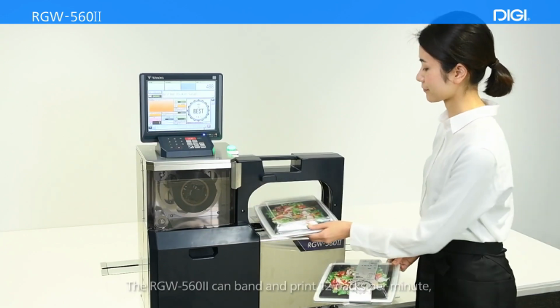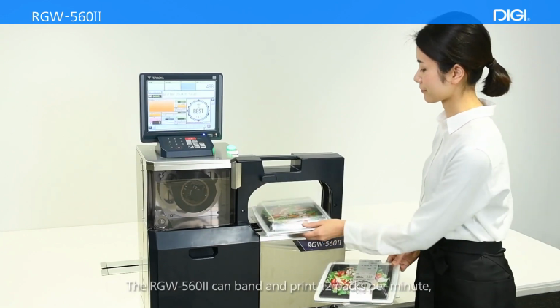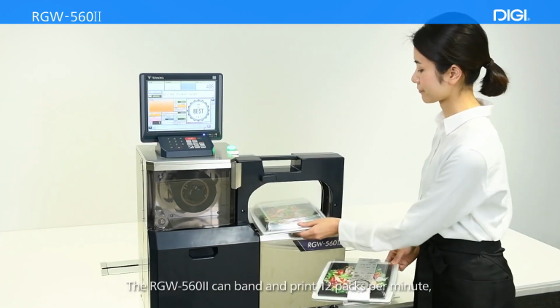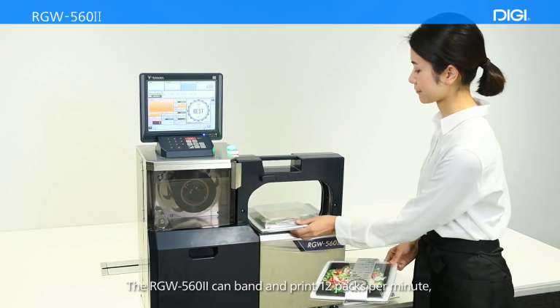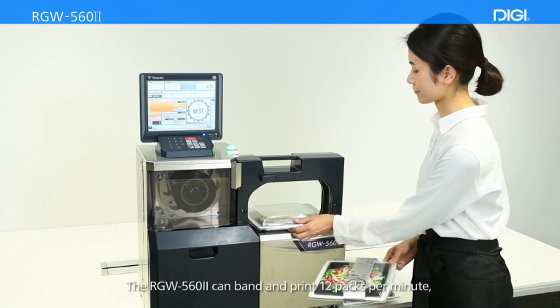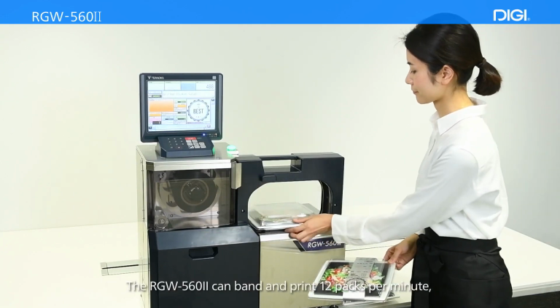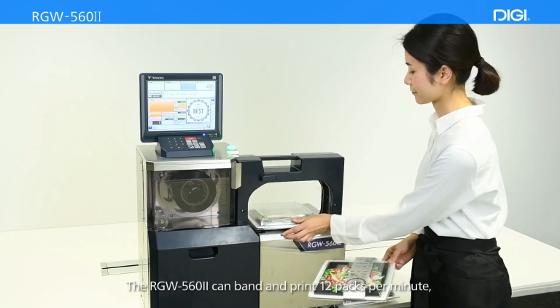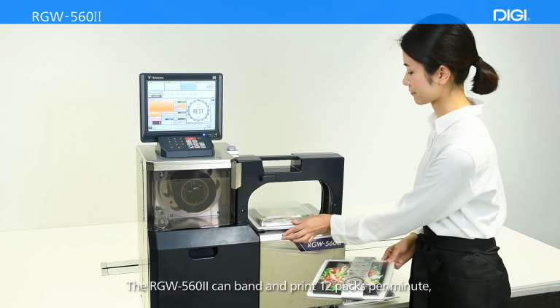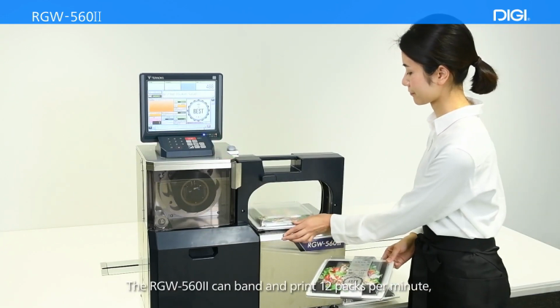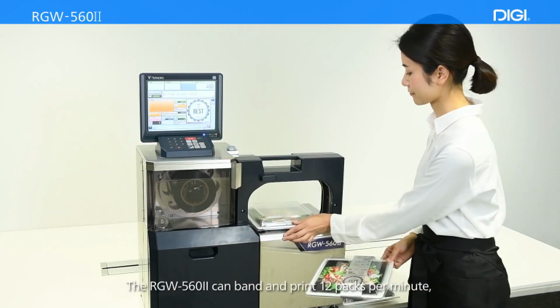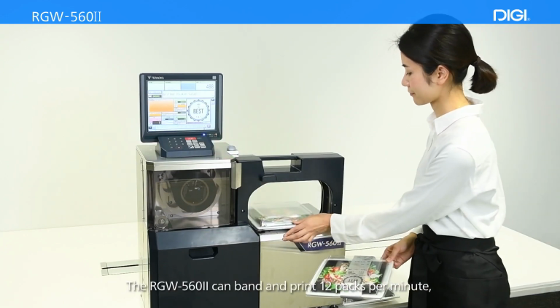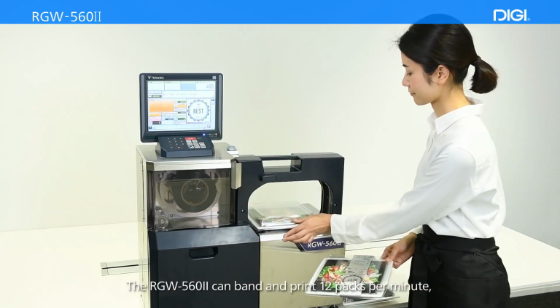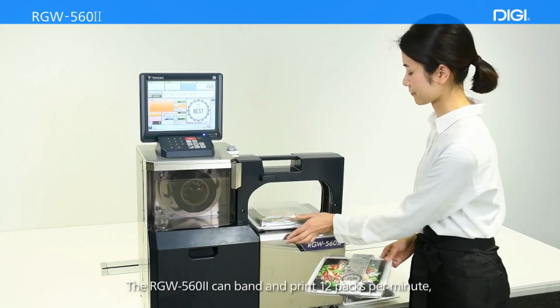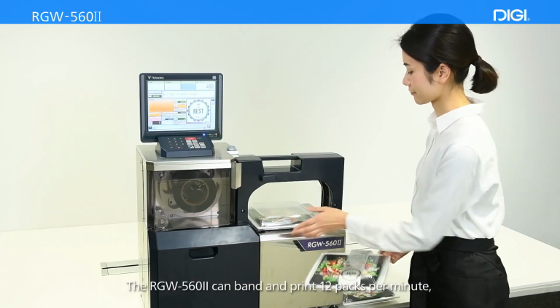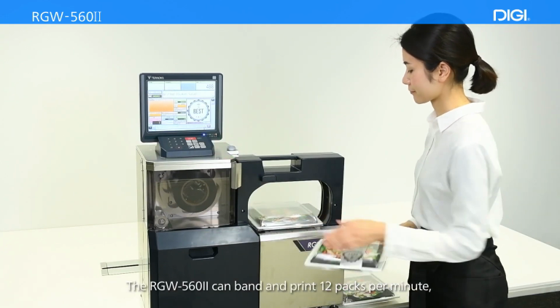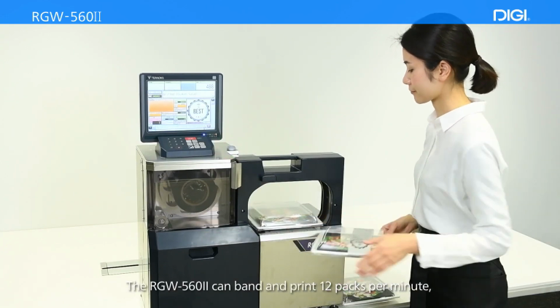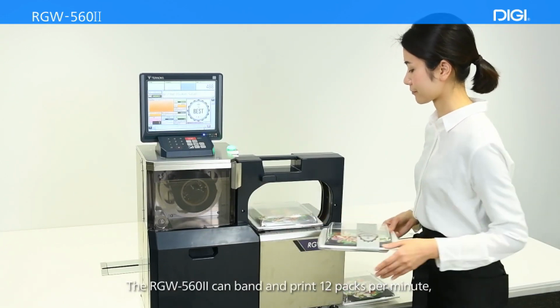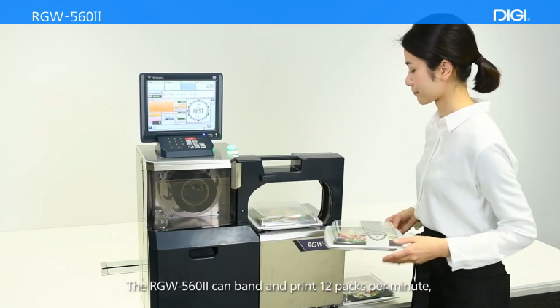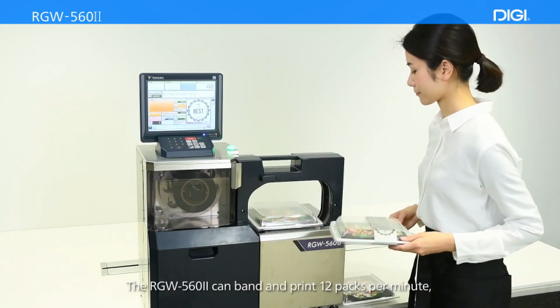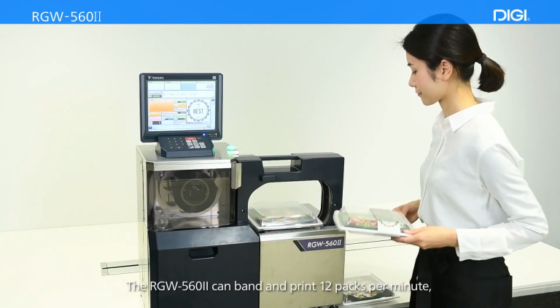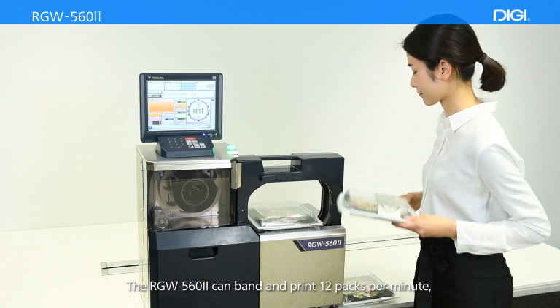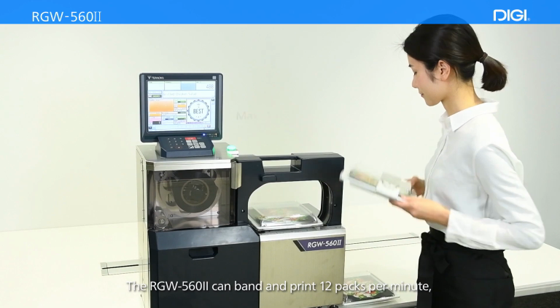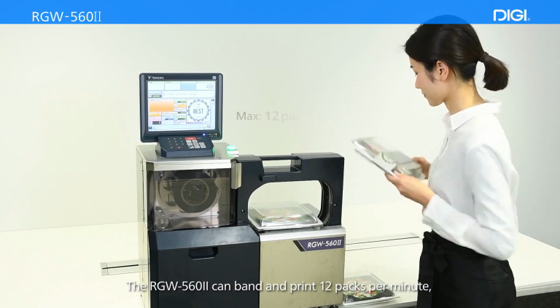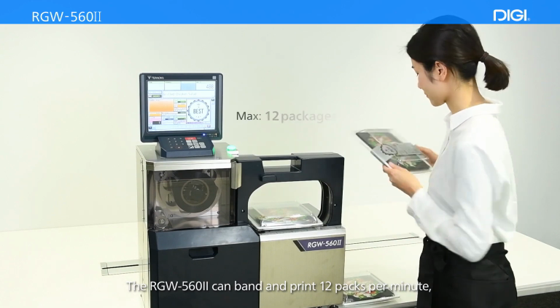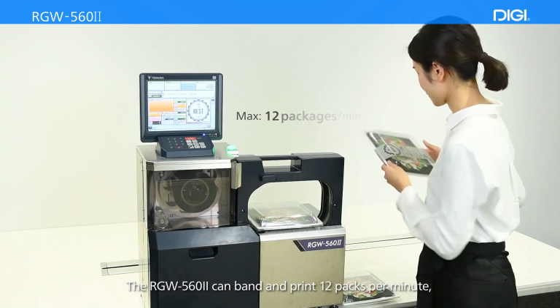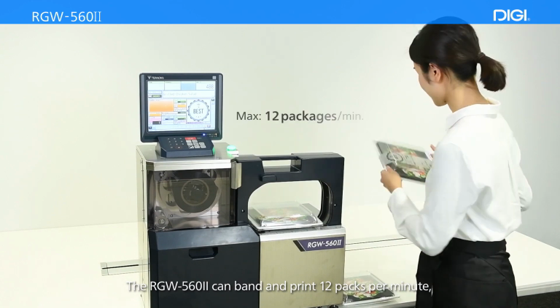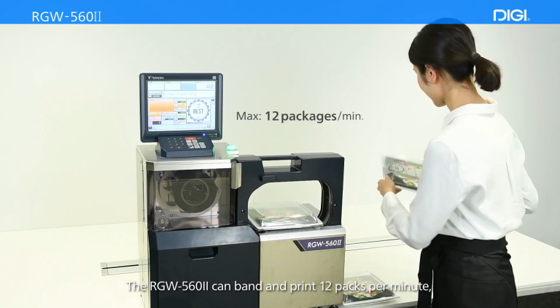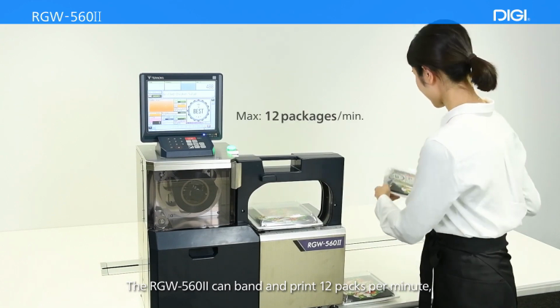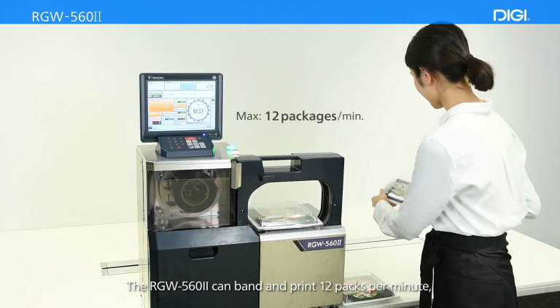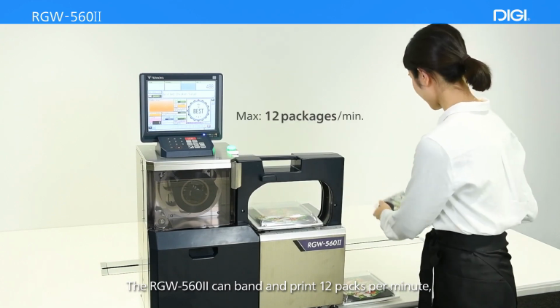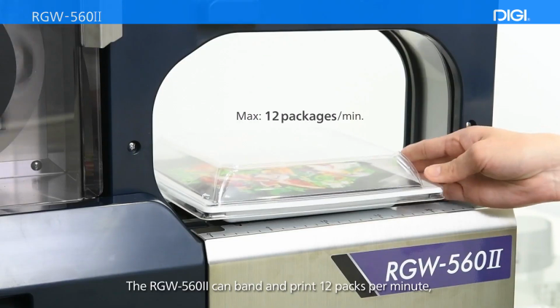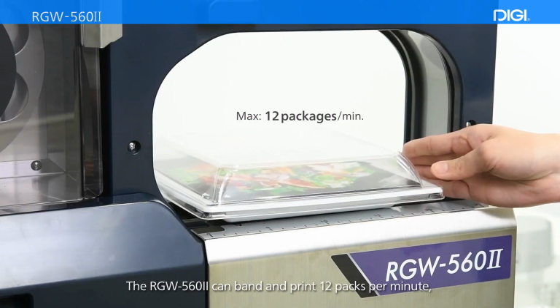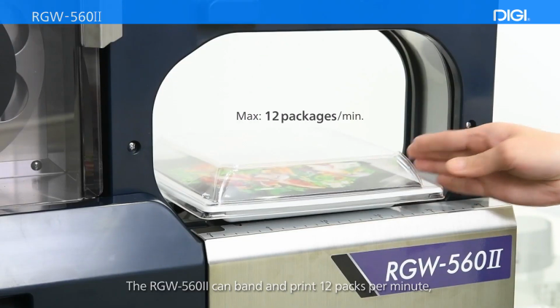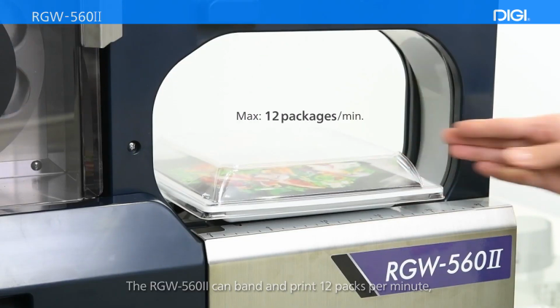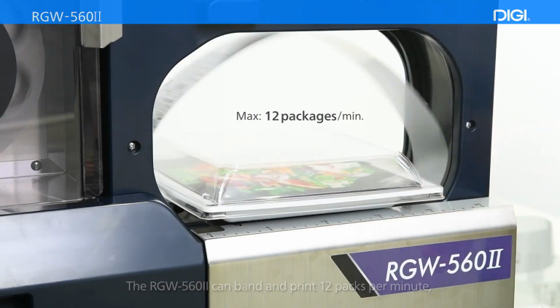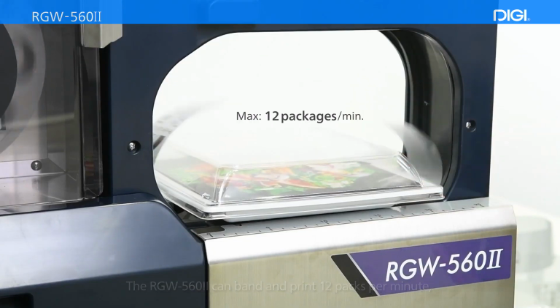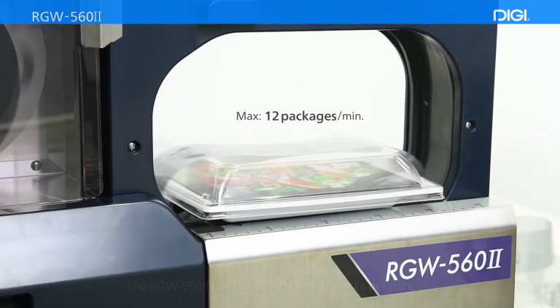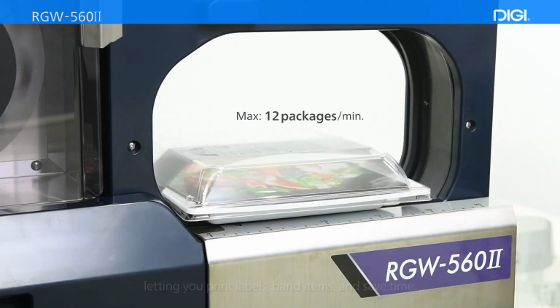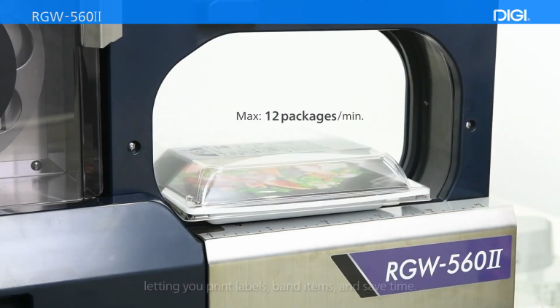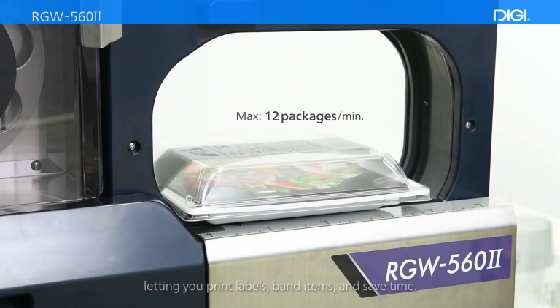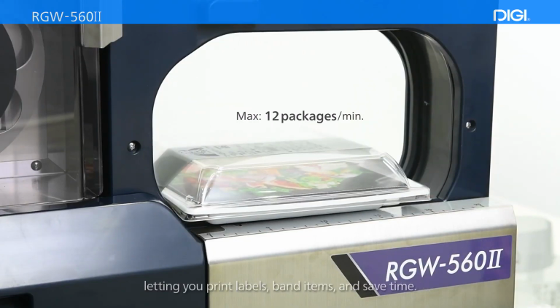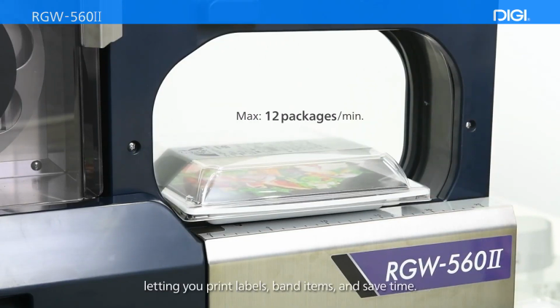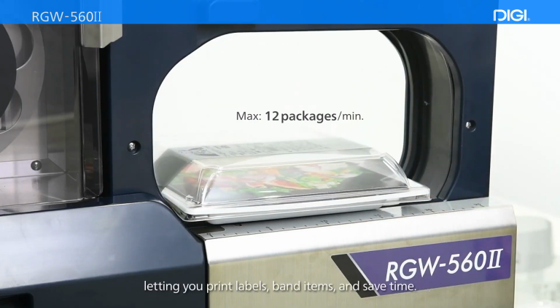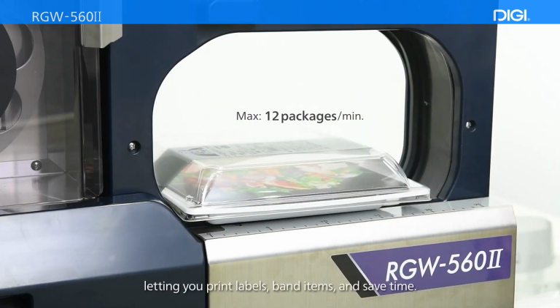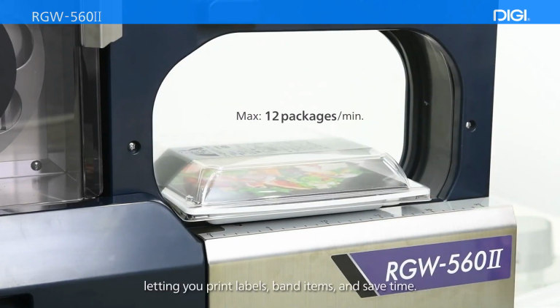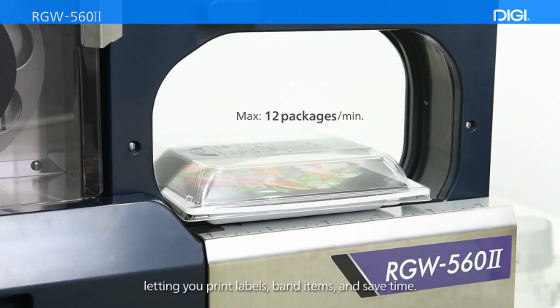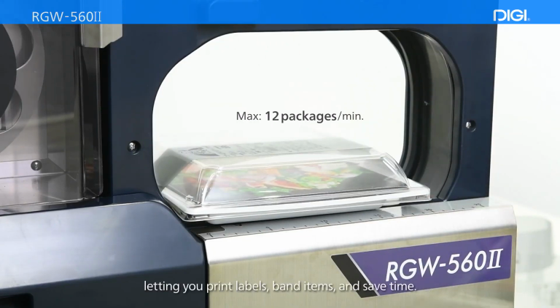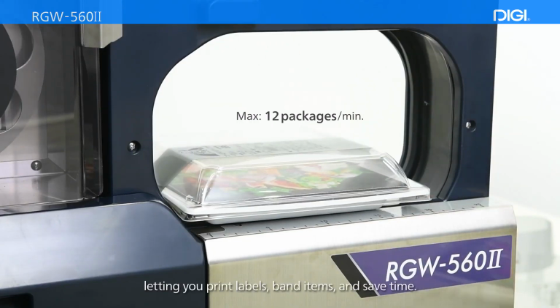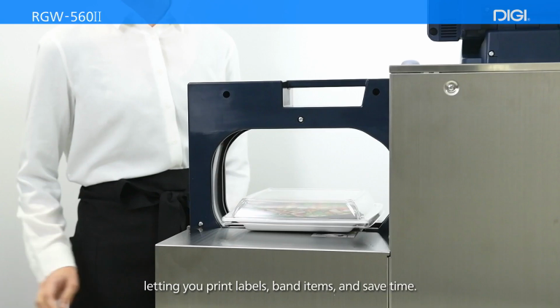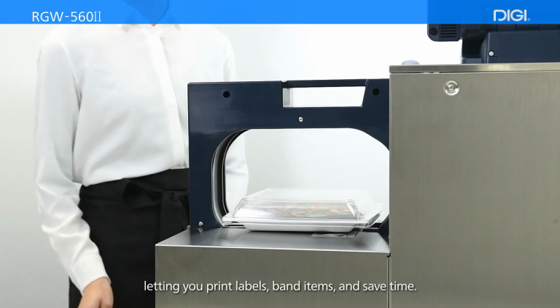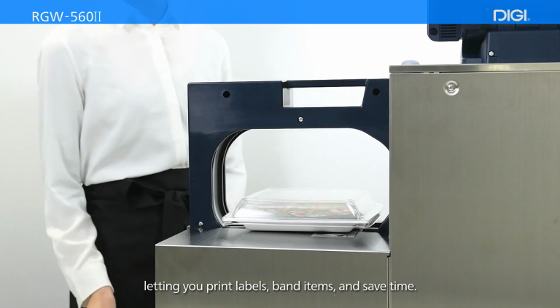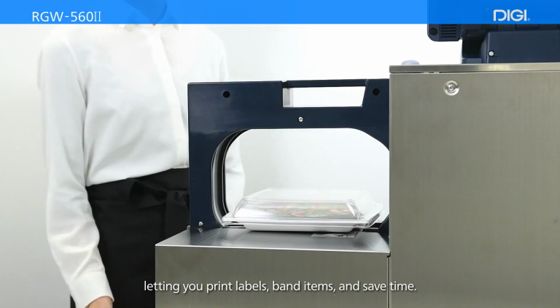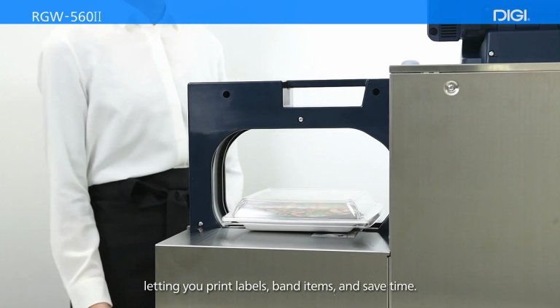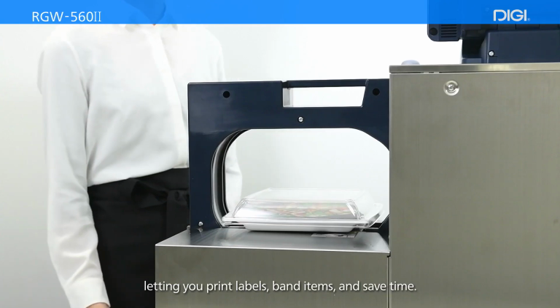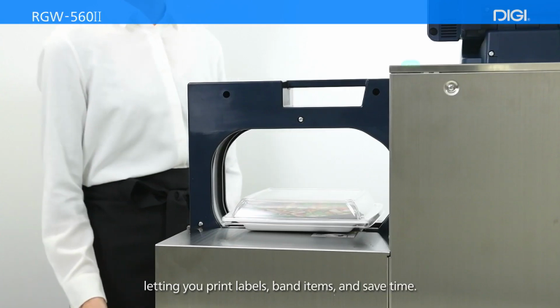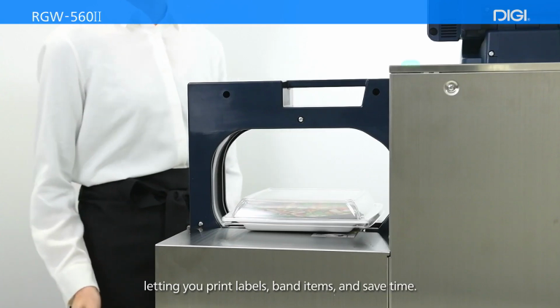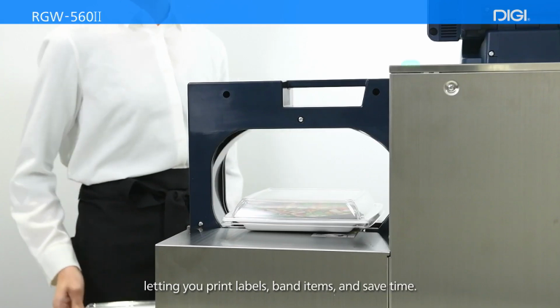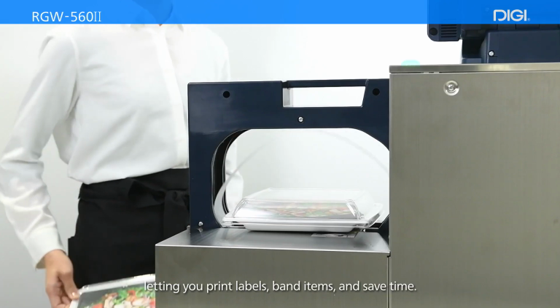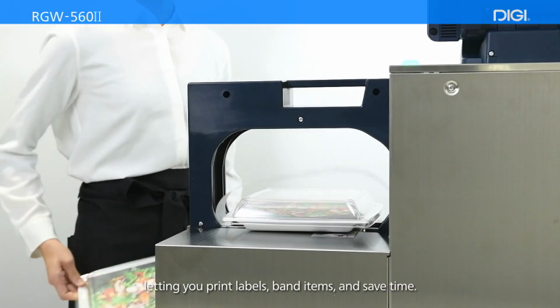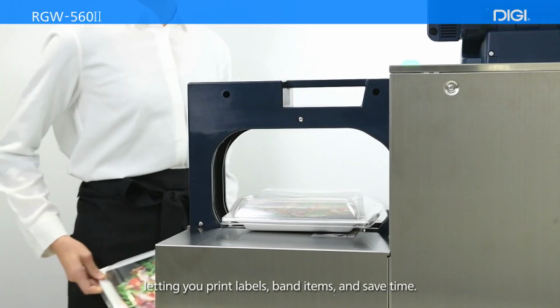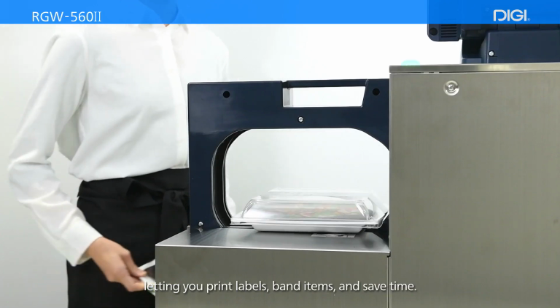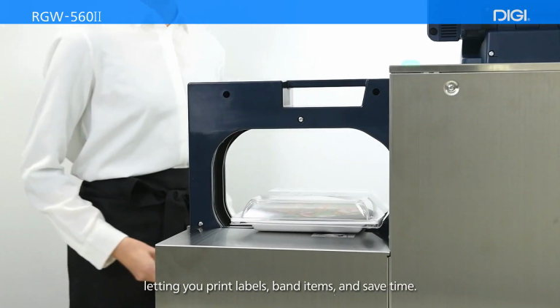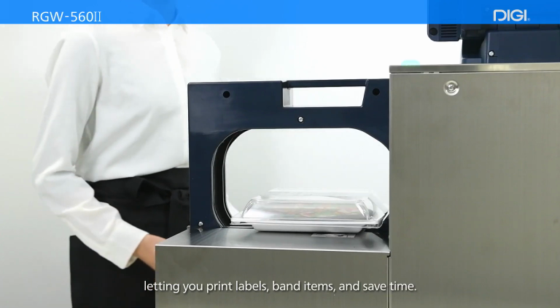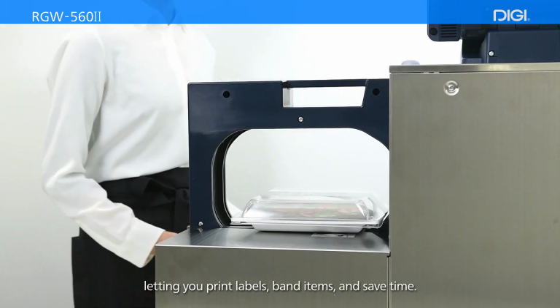The RGW562 can band and print 12 packs per minute, letting you print labels, band items, and save time.